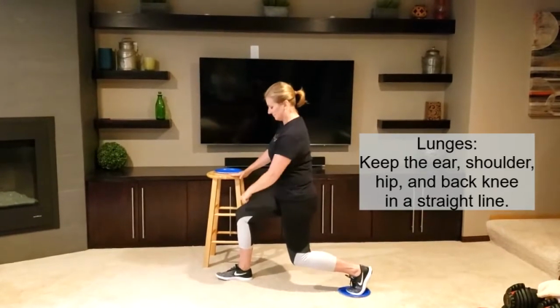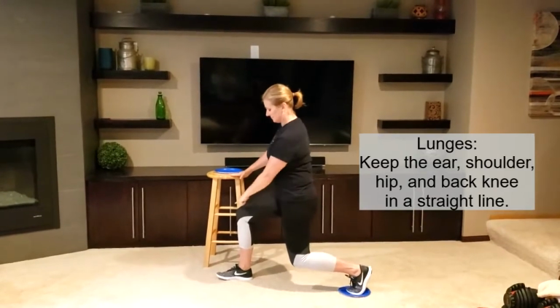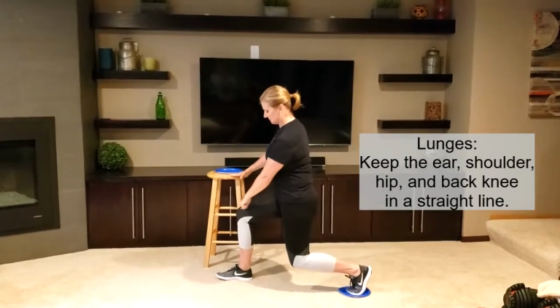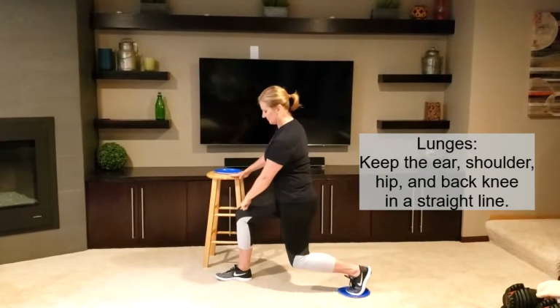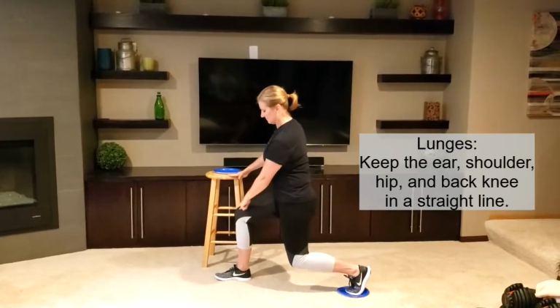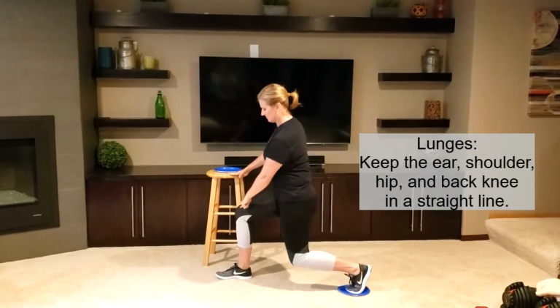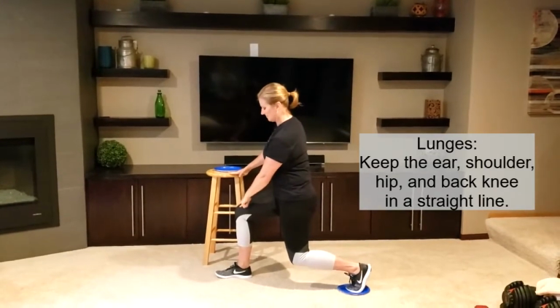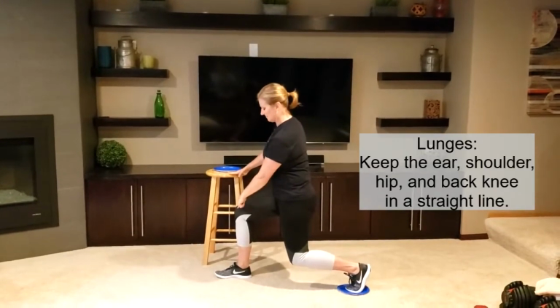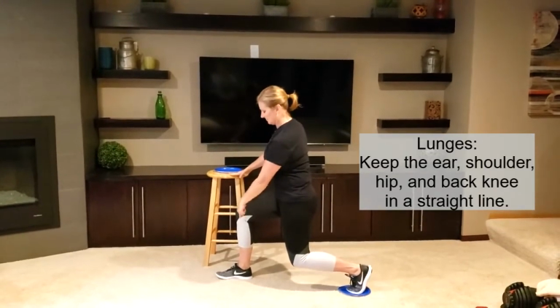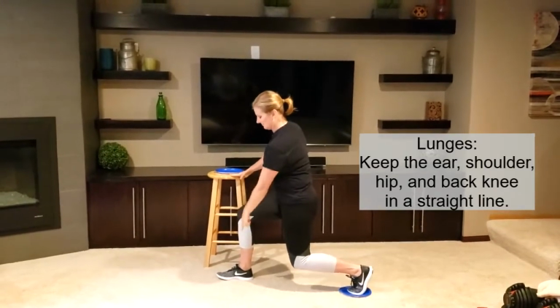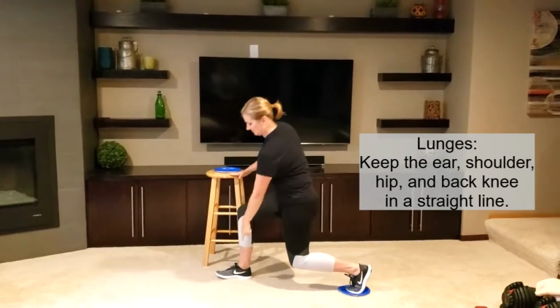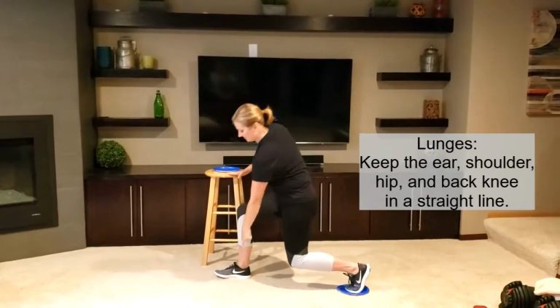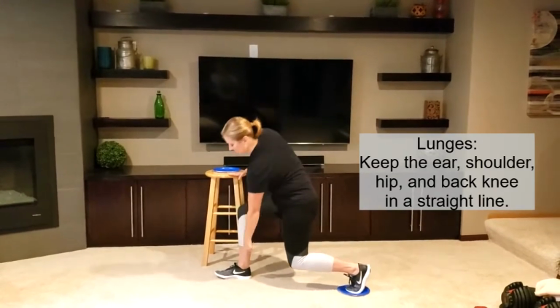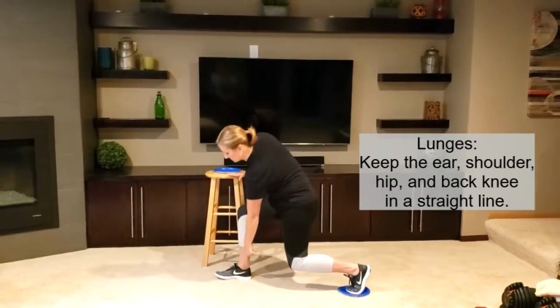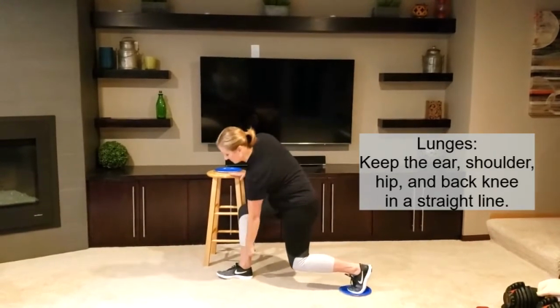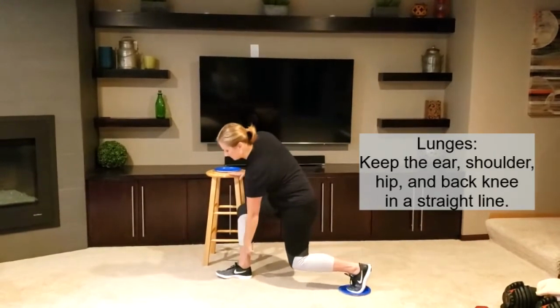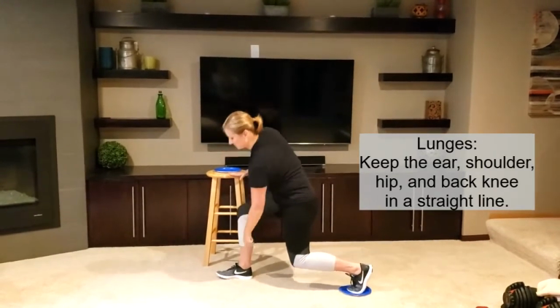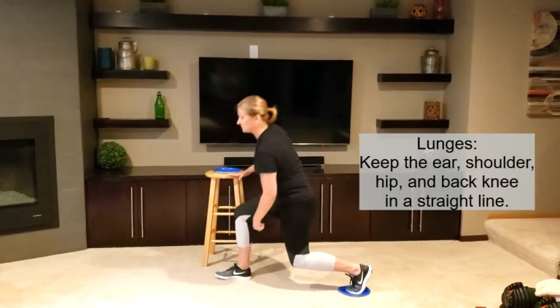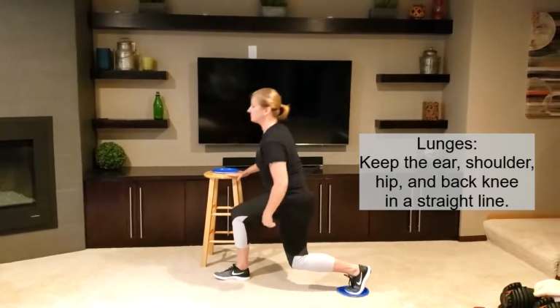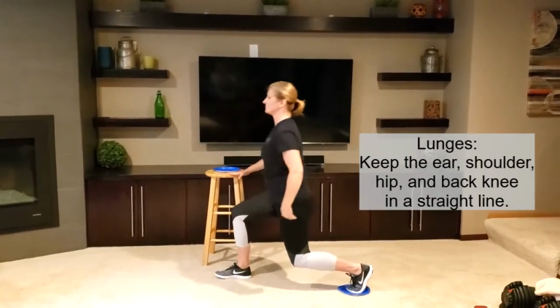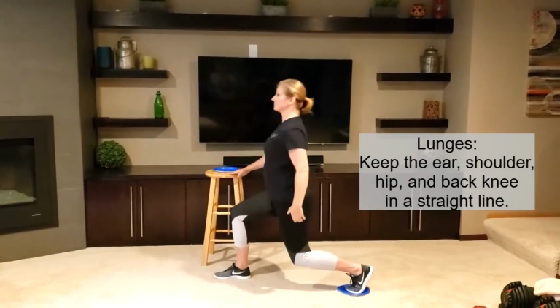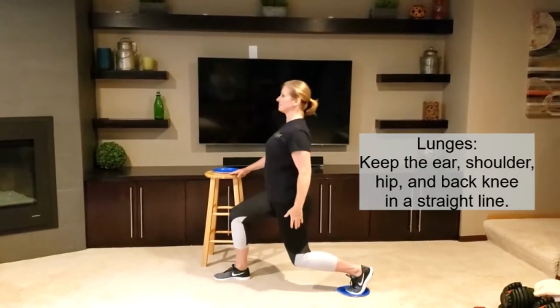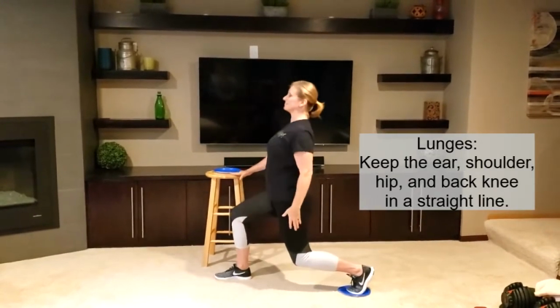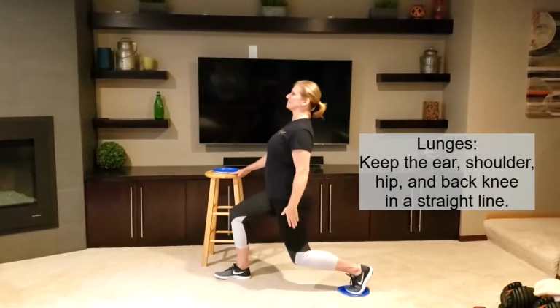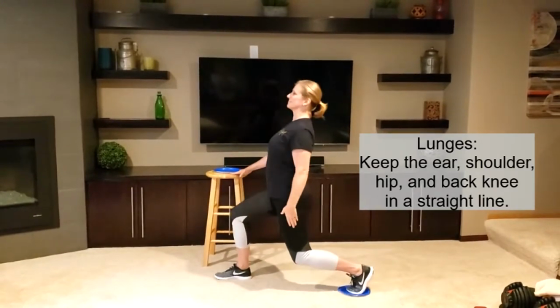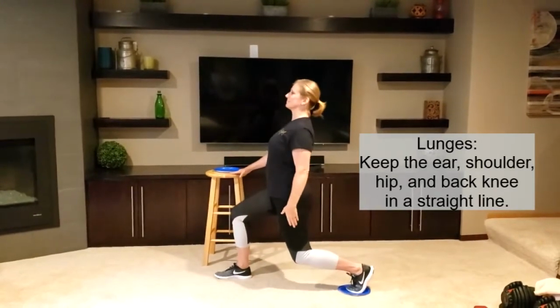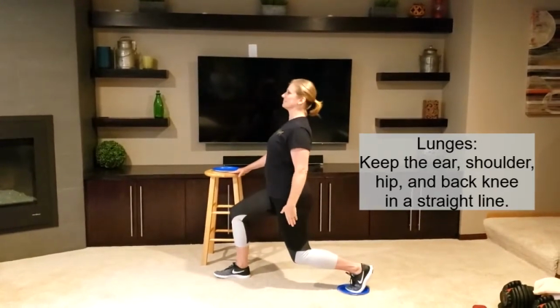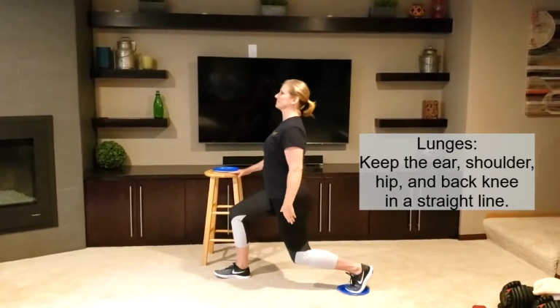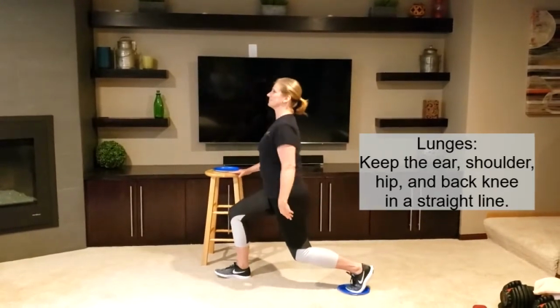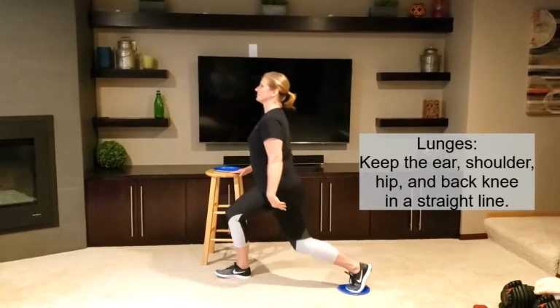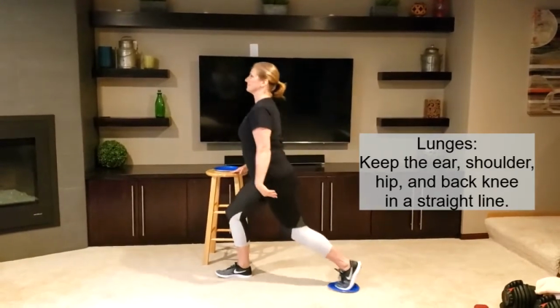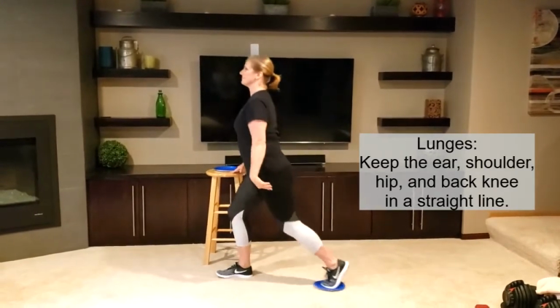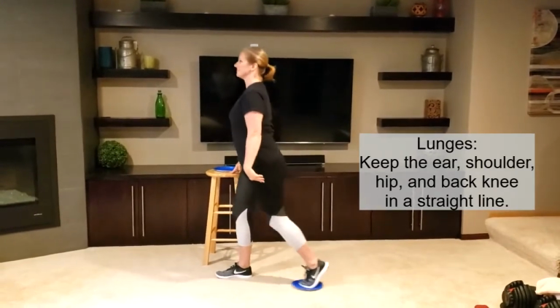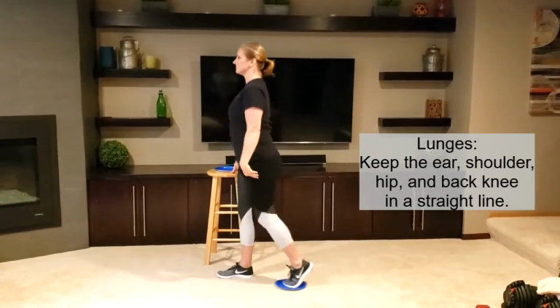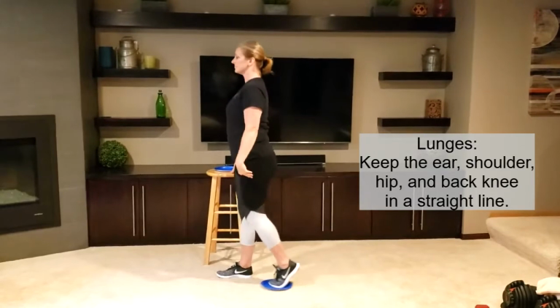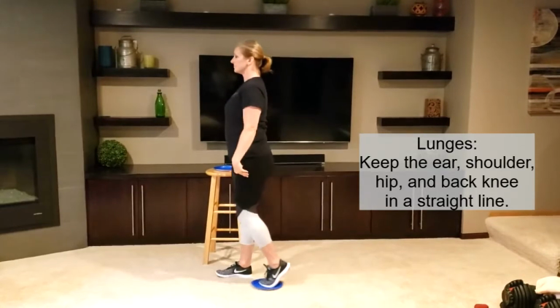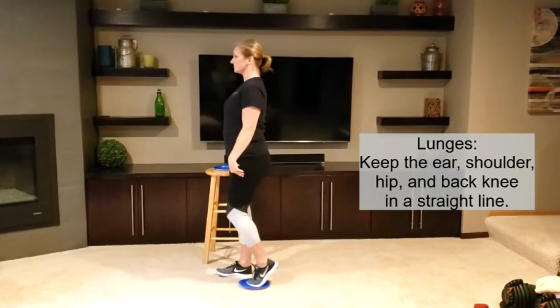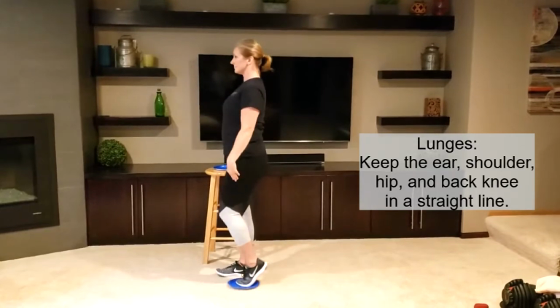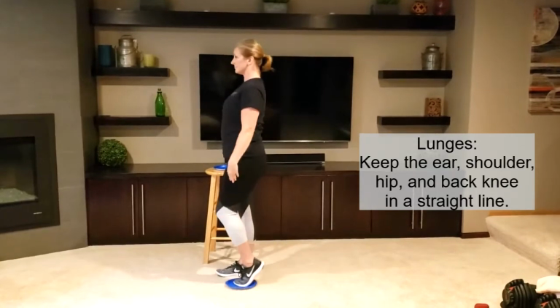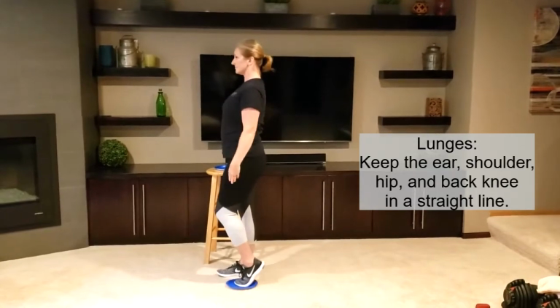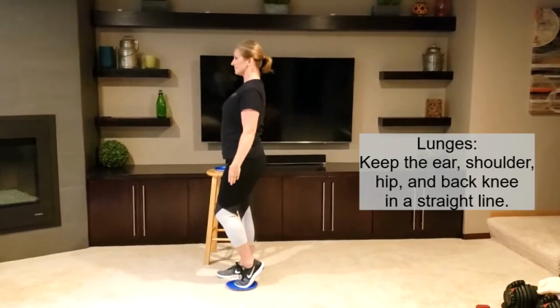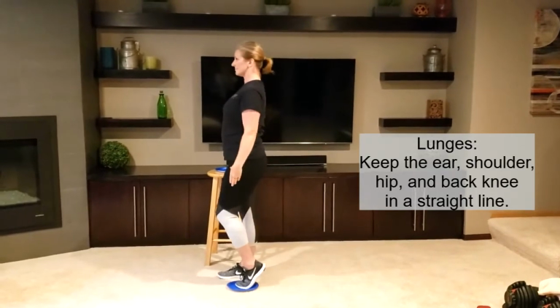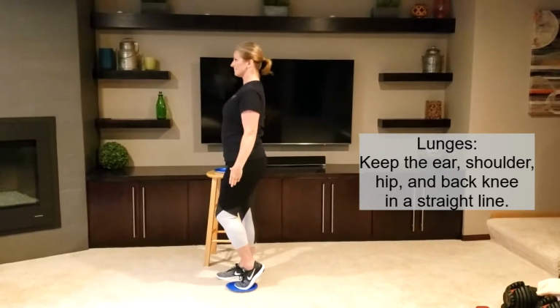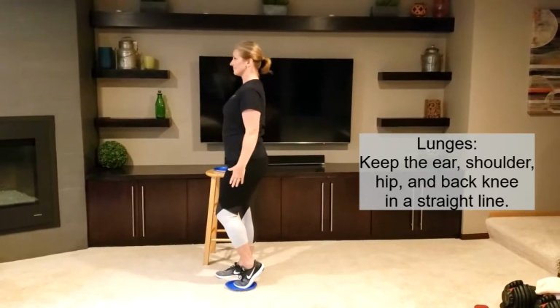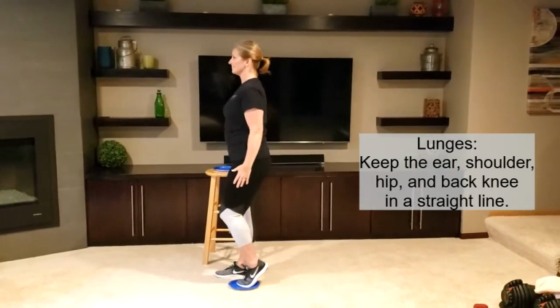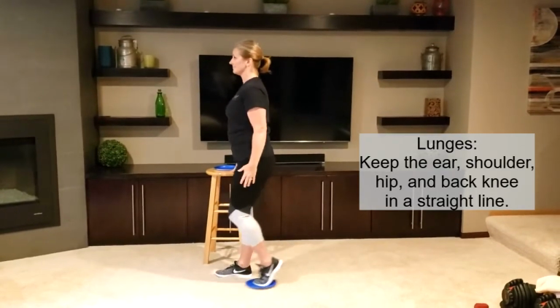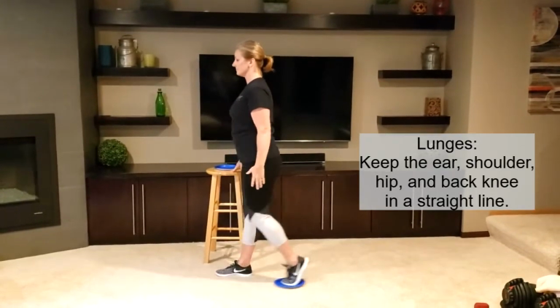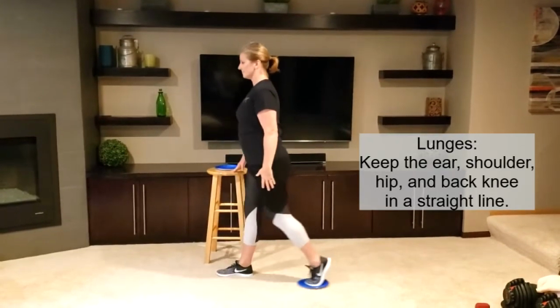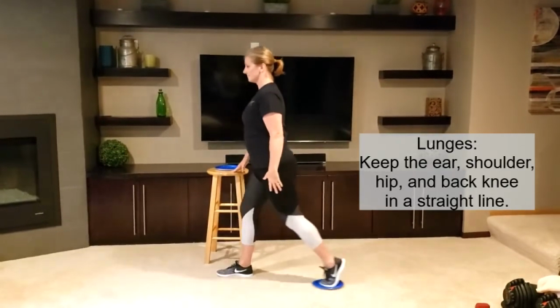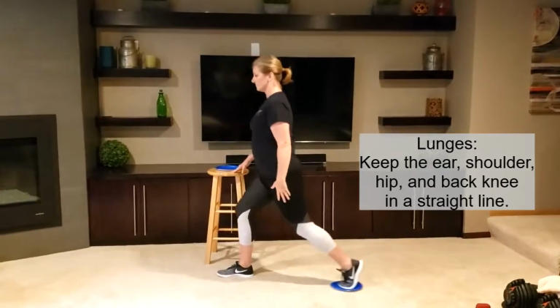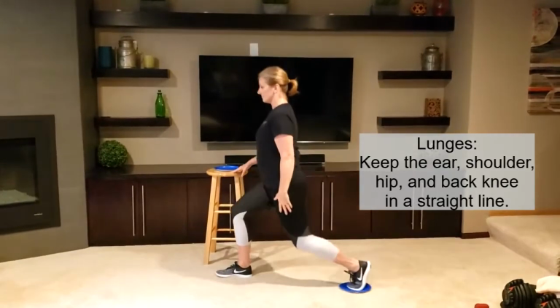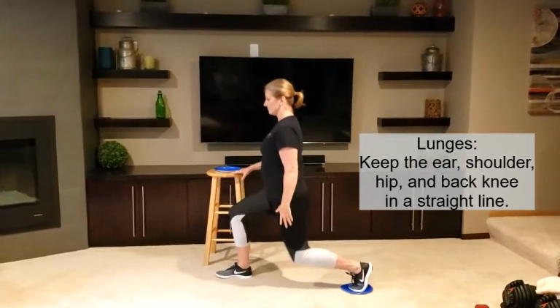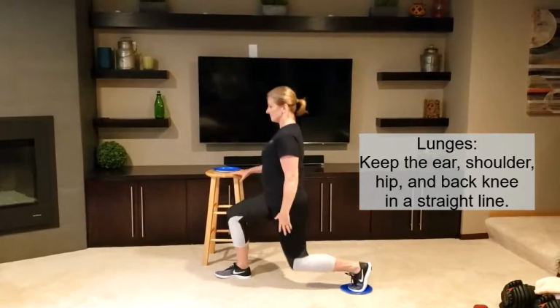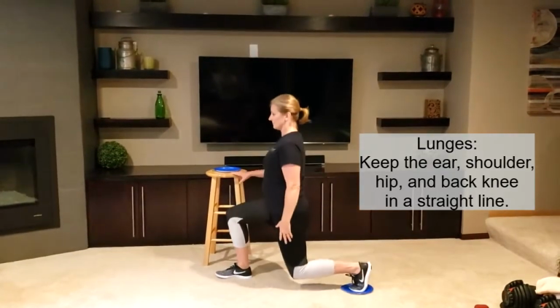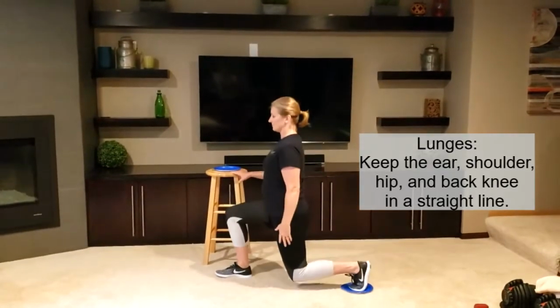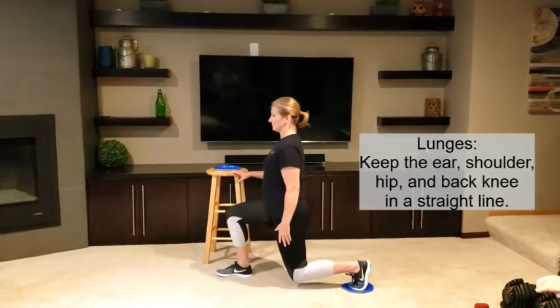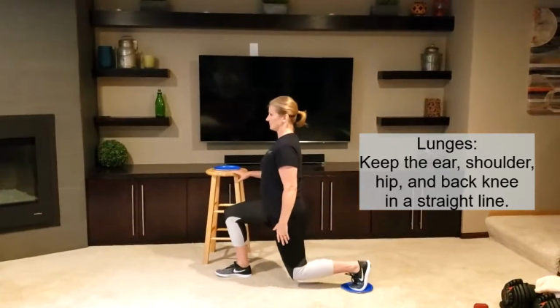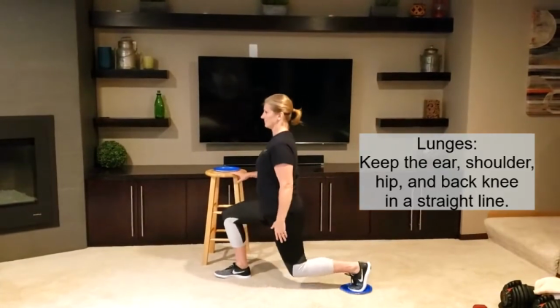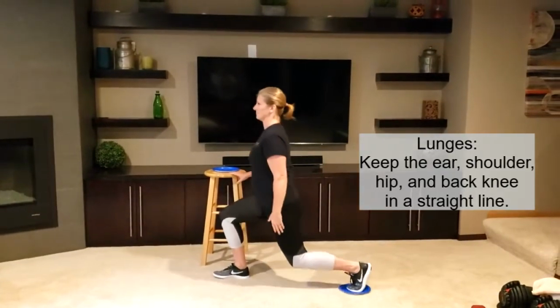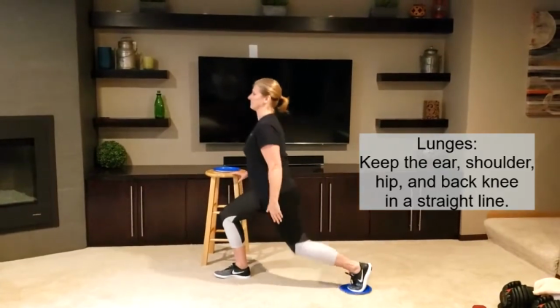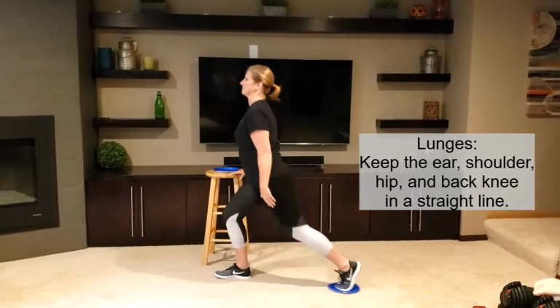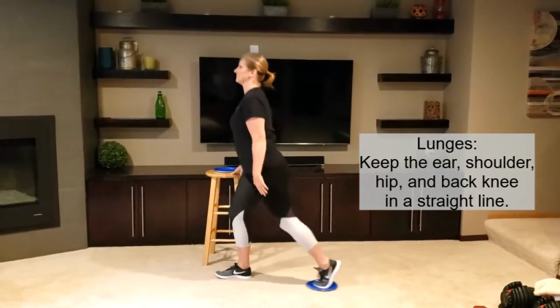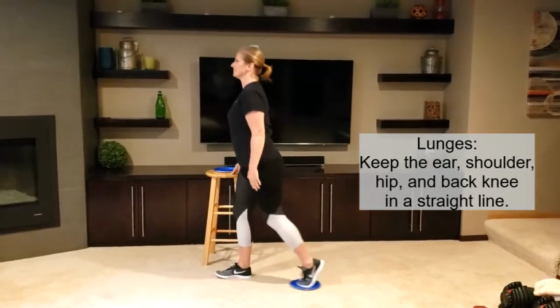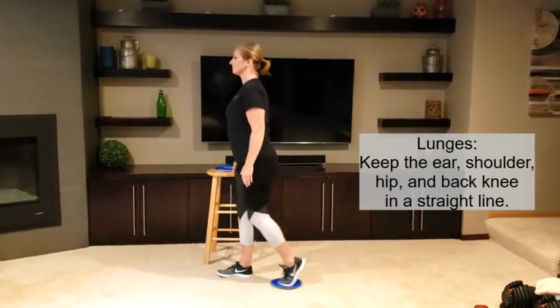That front knee should be in line with the ankle. Then we stand straight back up. Repeat this 12 to 15 times.